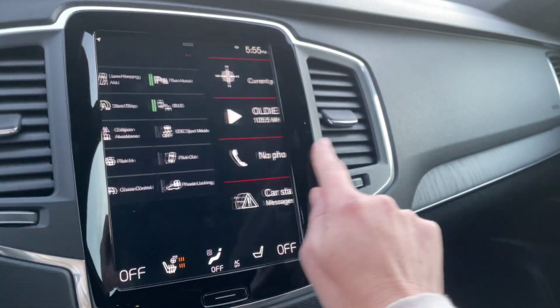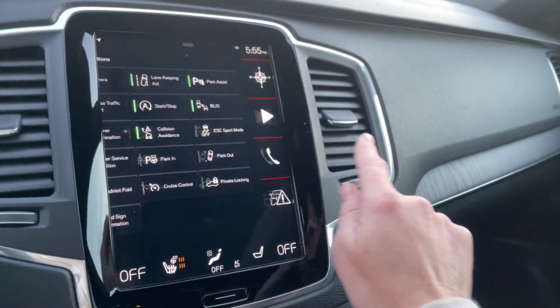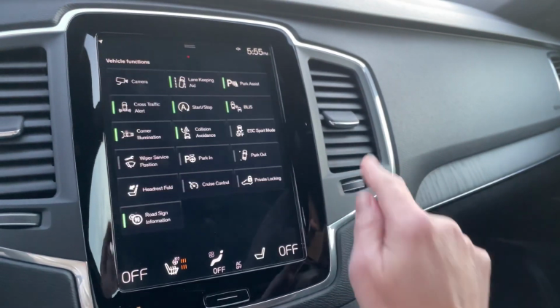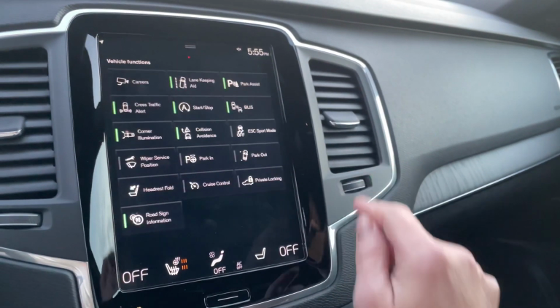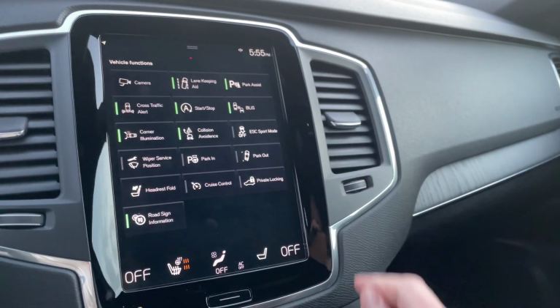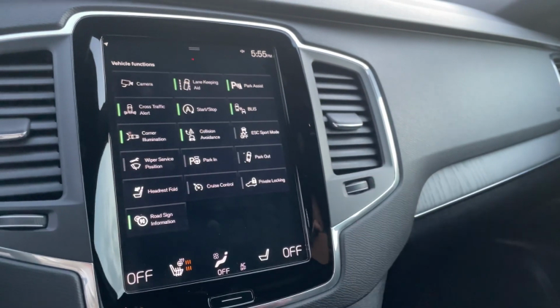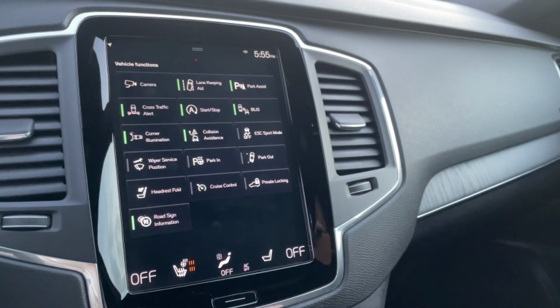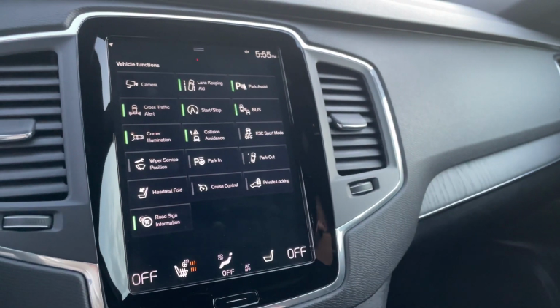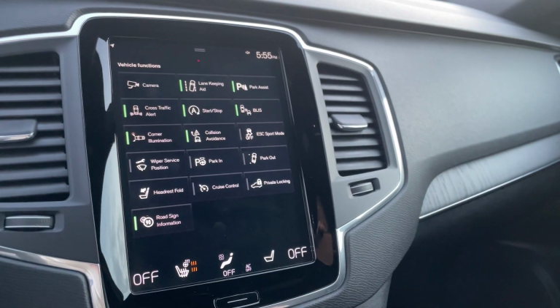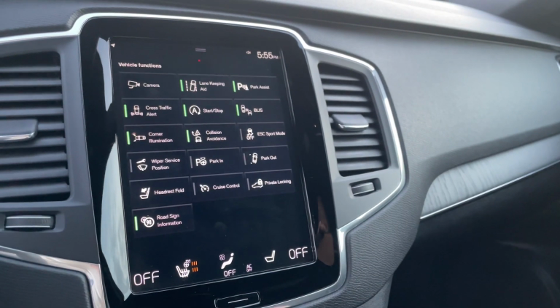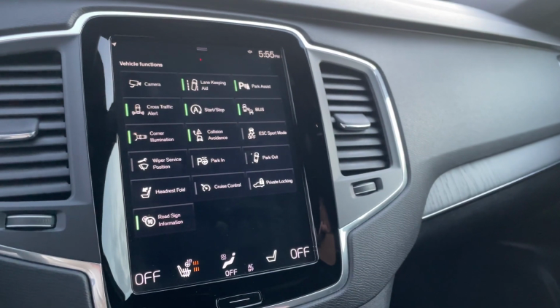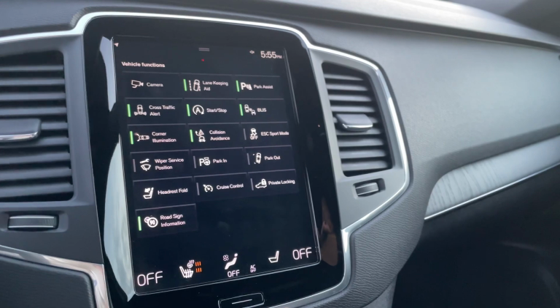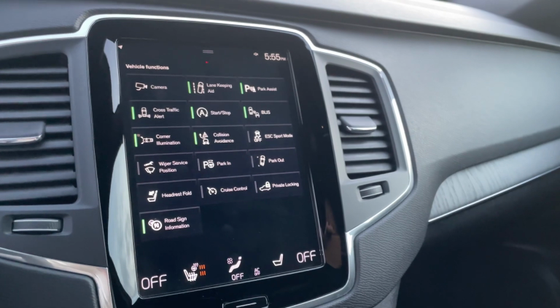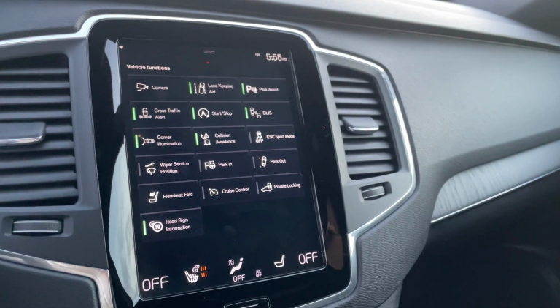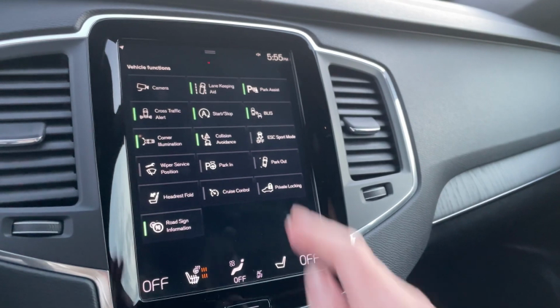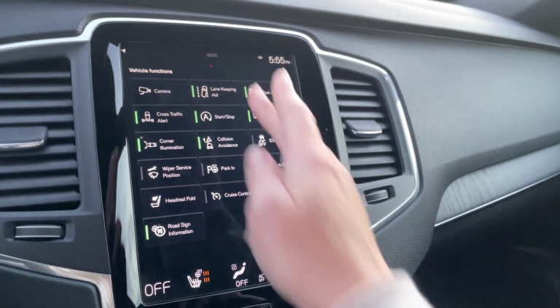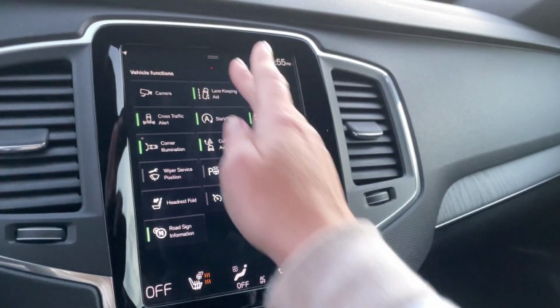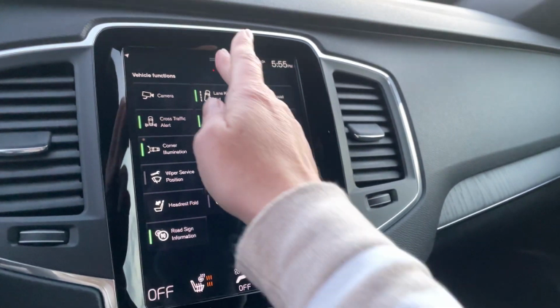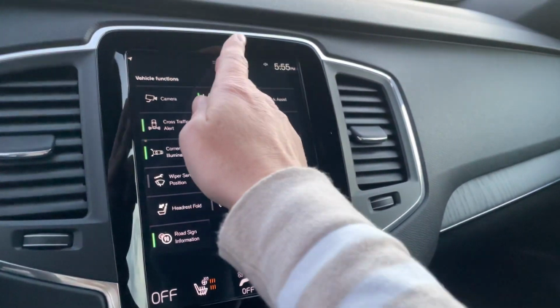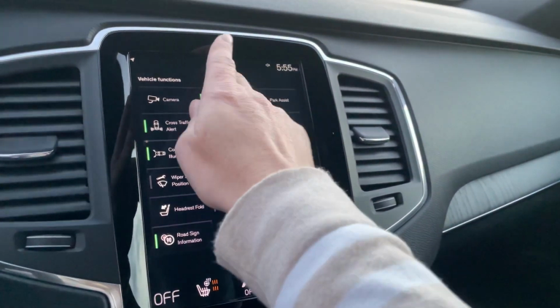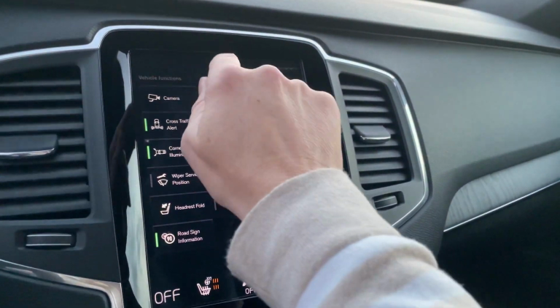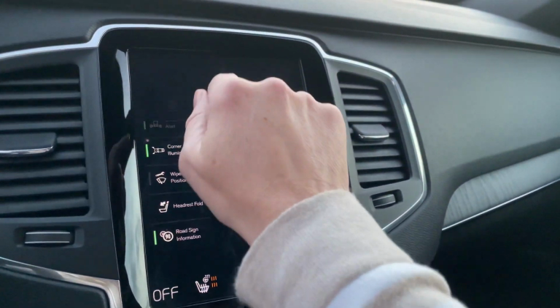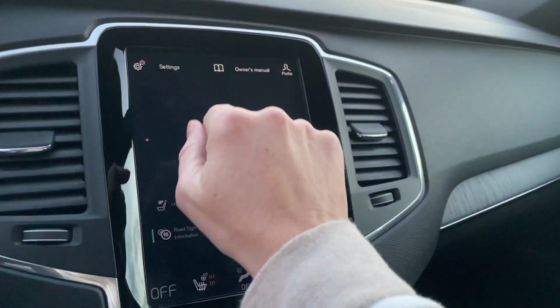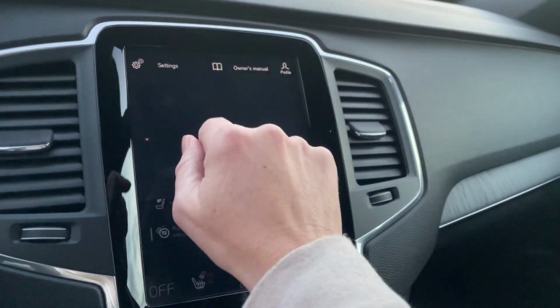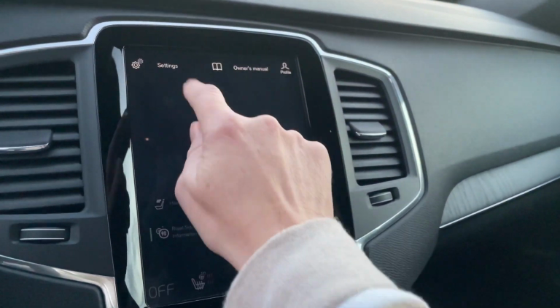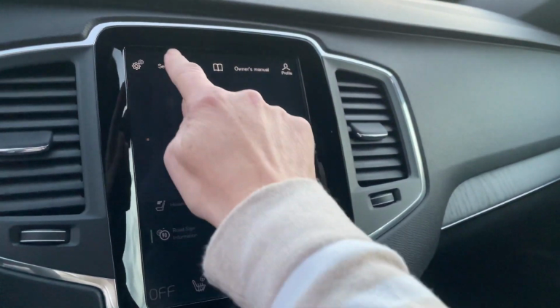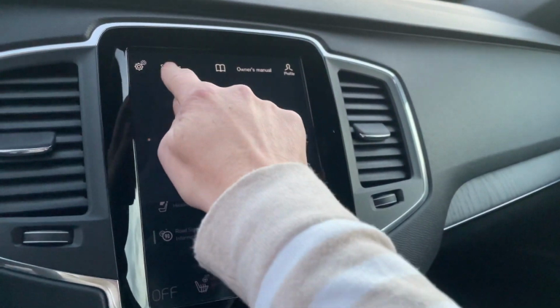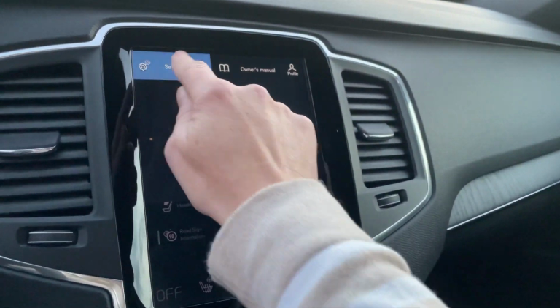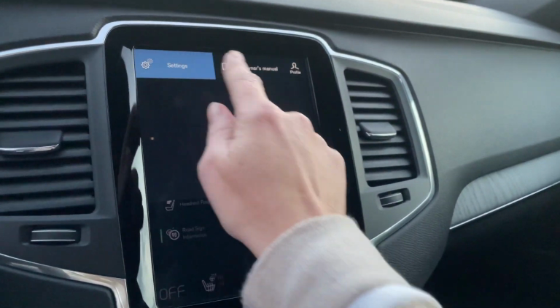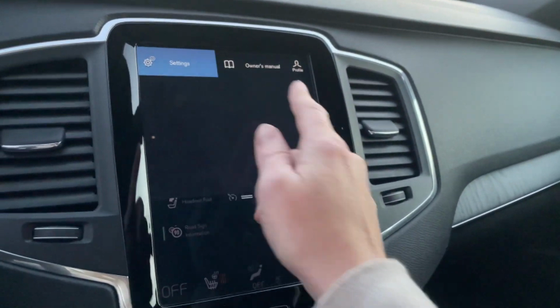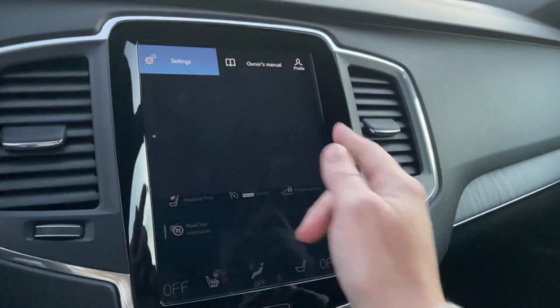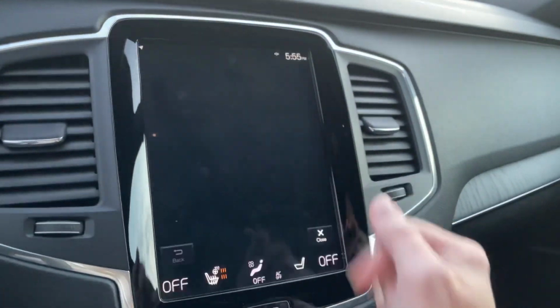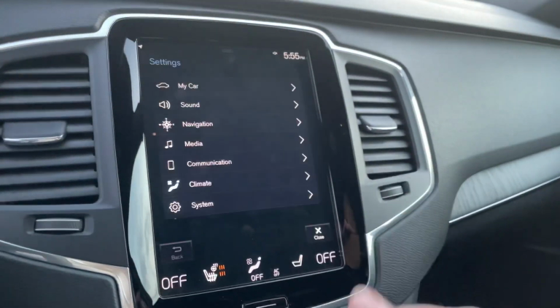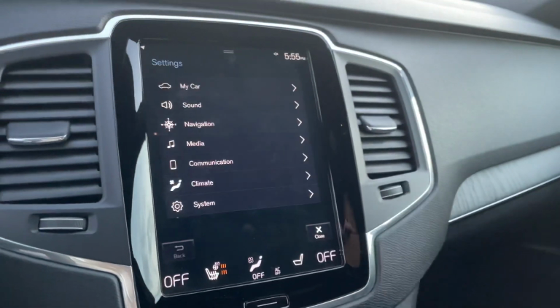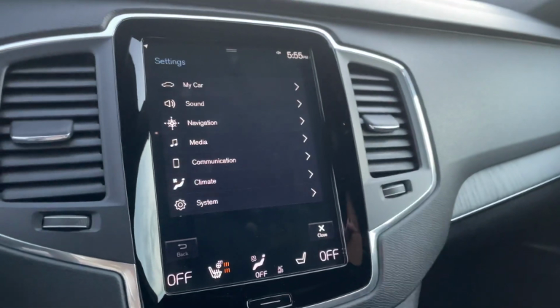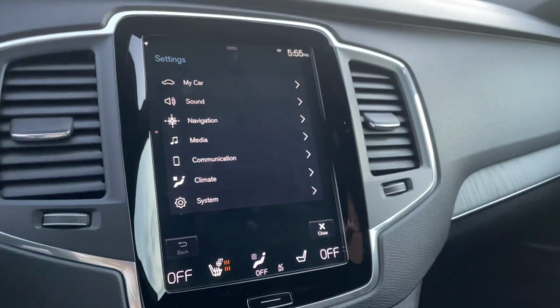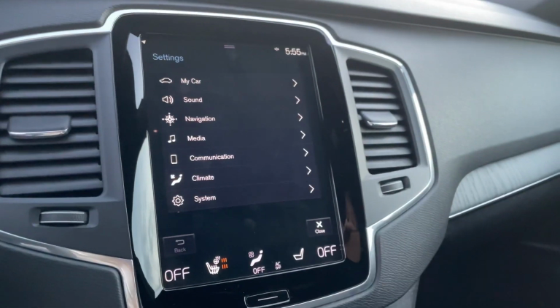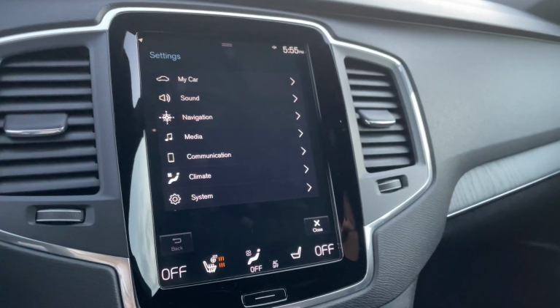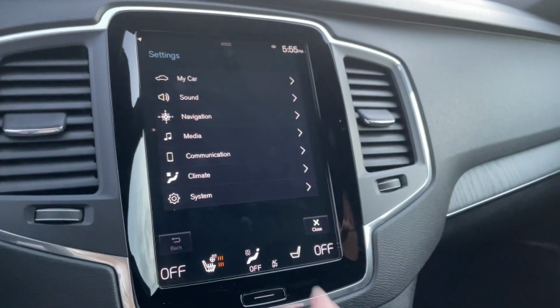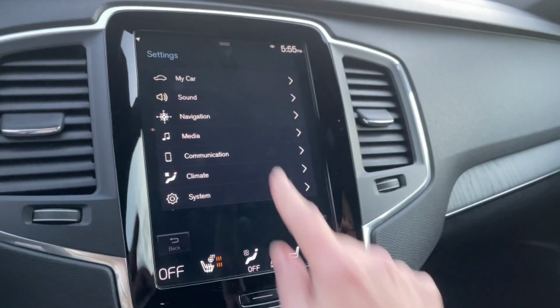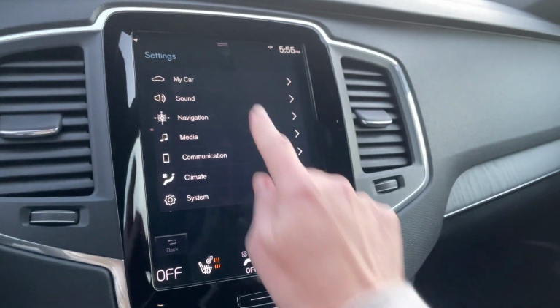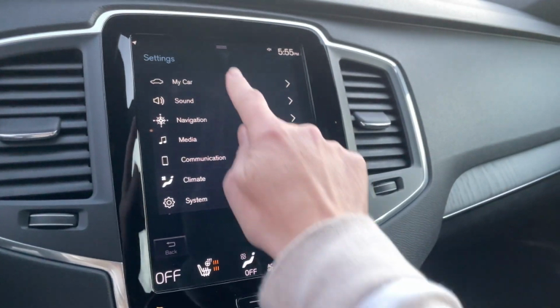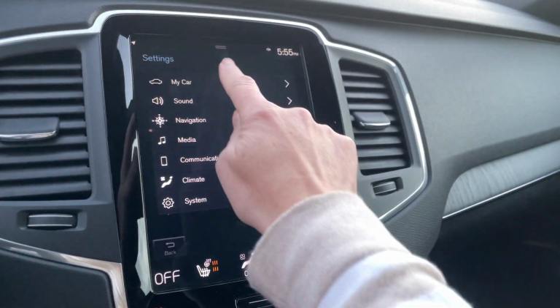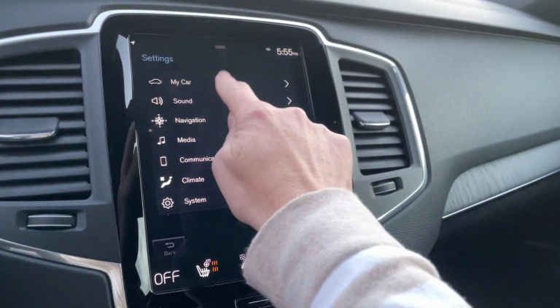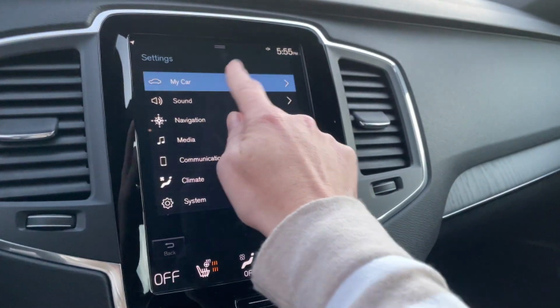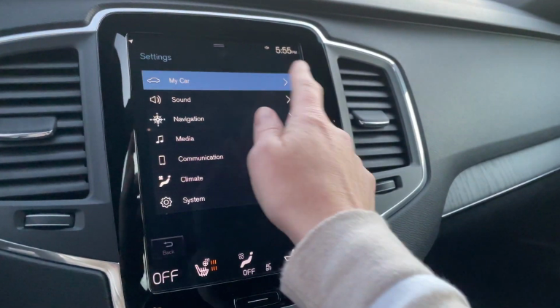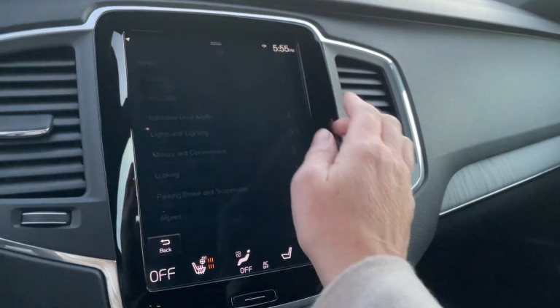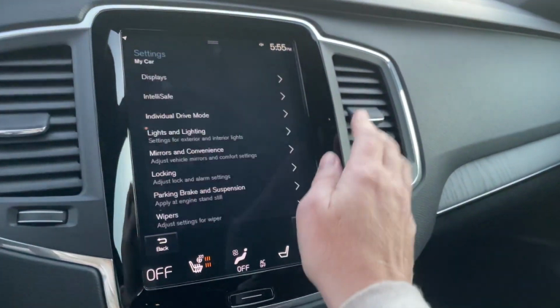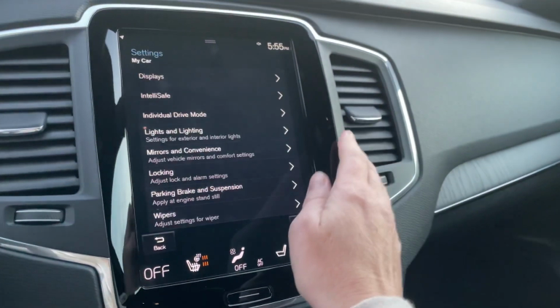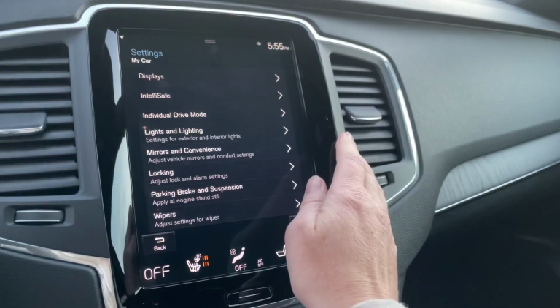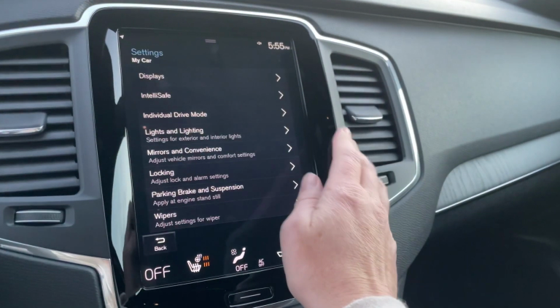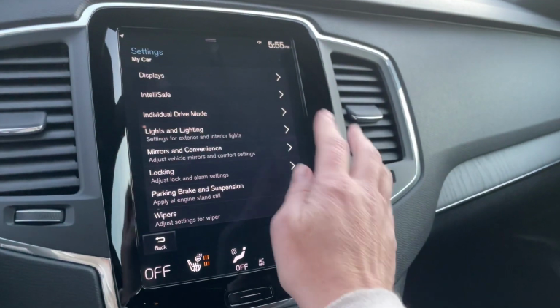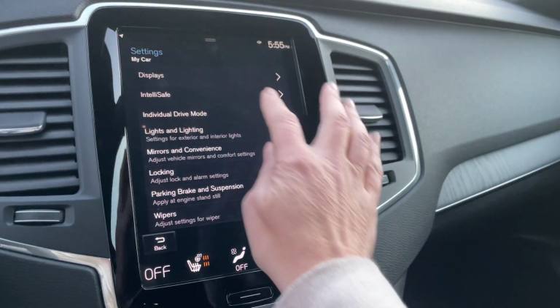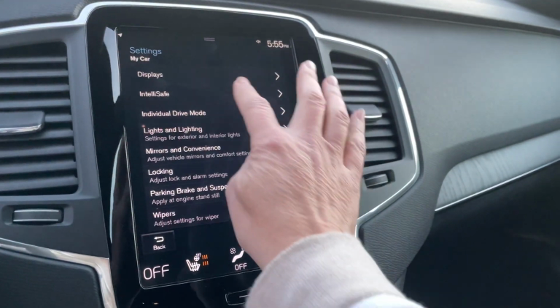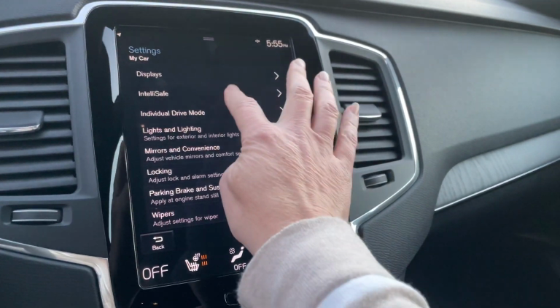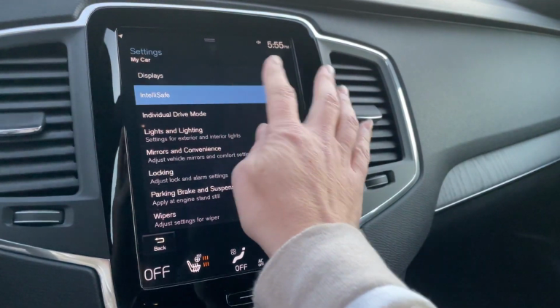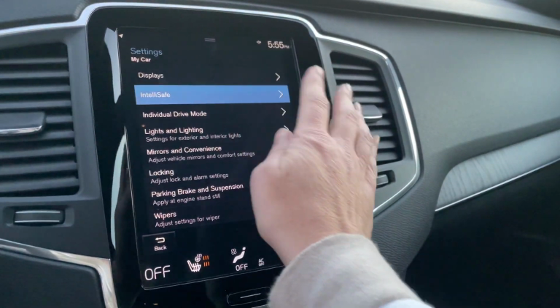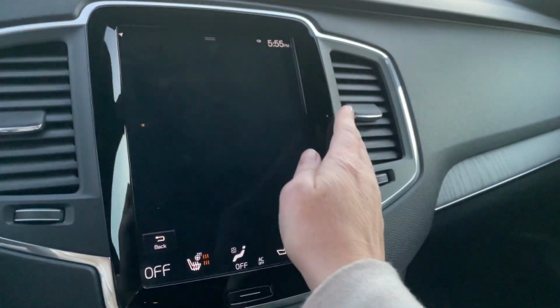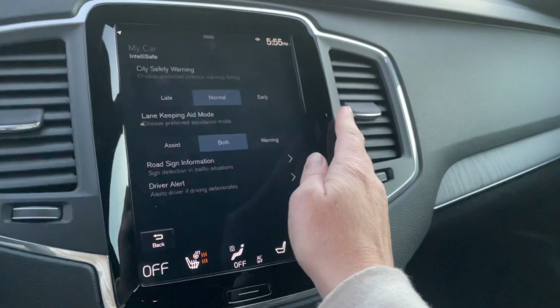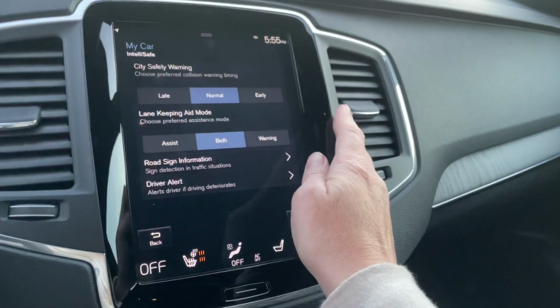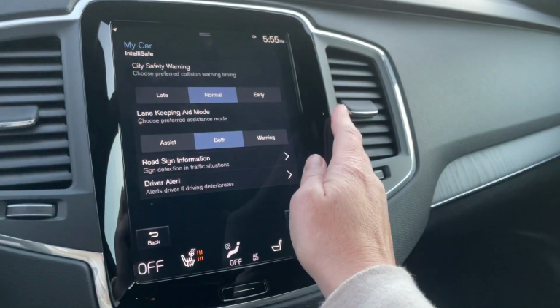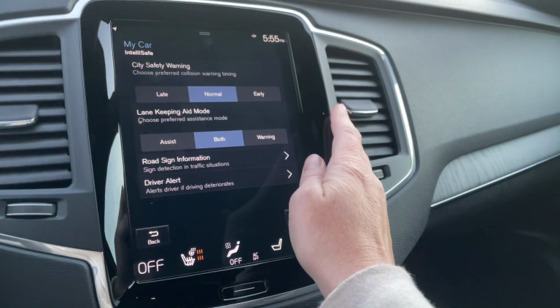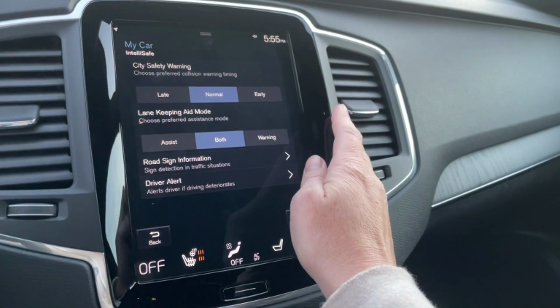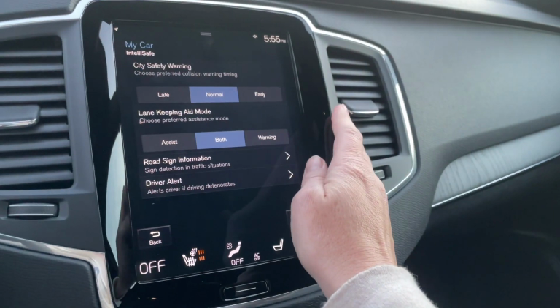Lots of vehicle functions — drop this down, get into your settings, and switch things up however you like it.